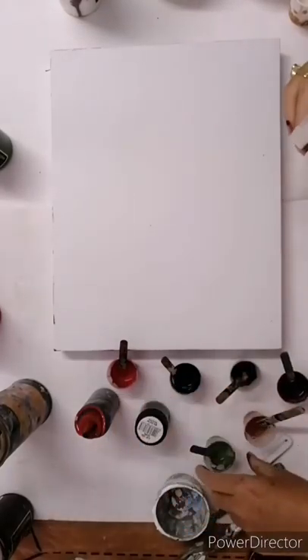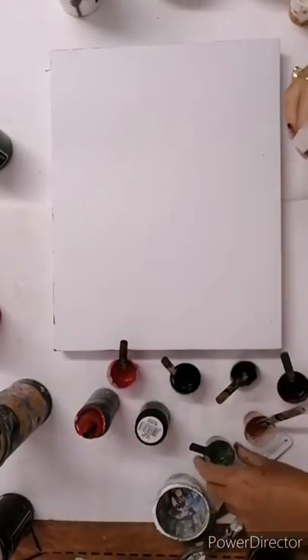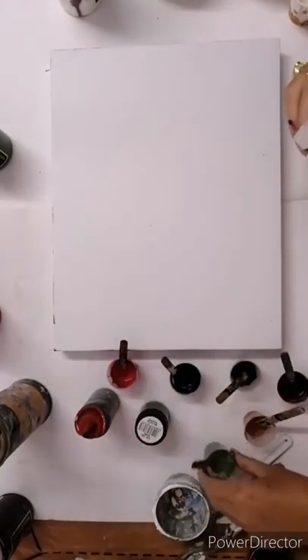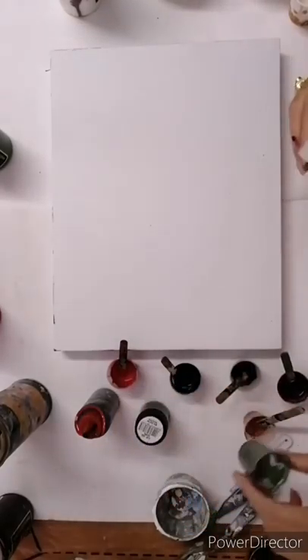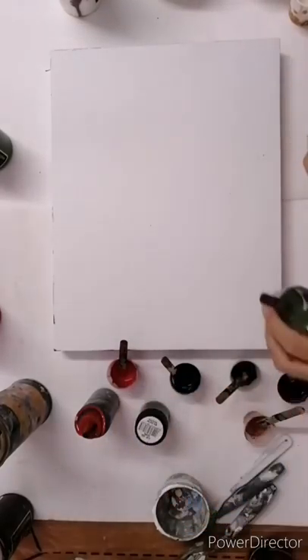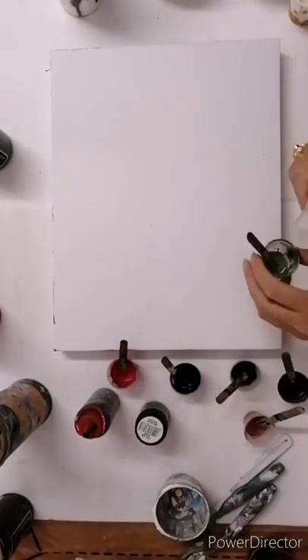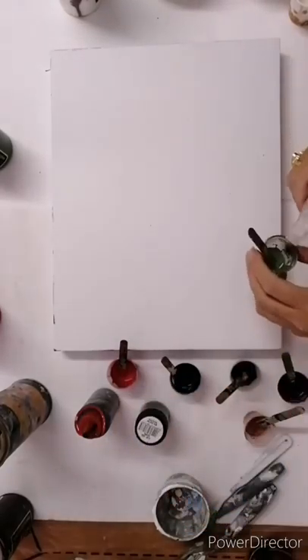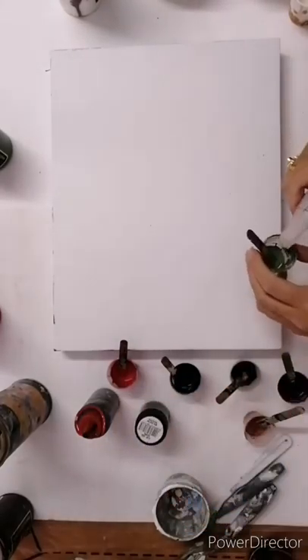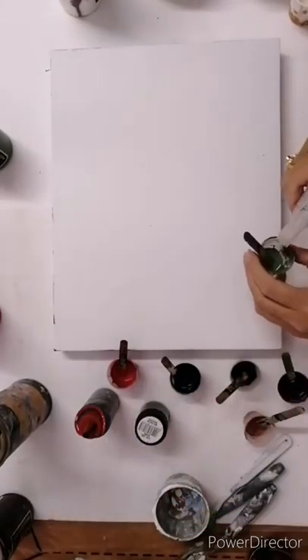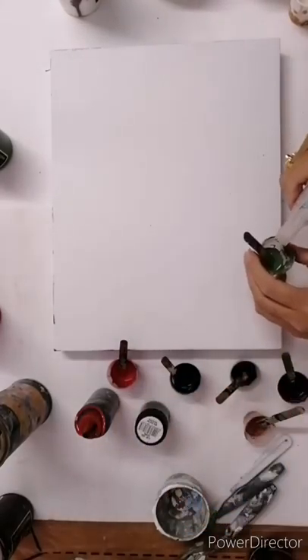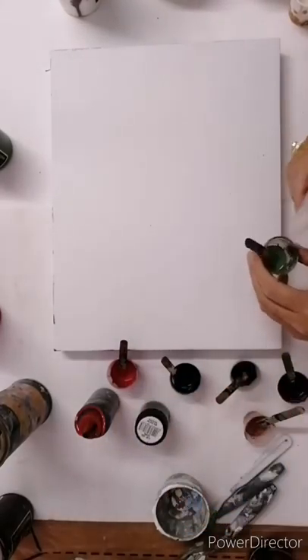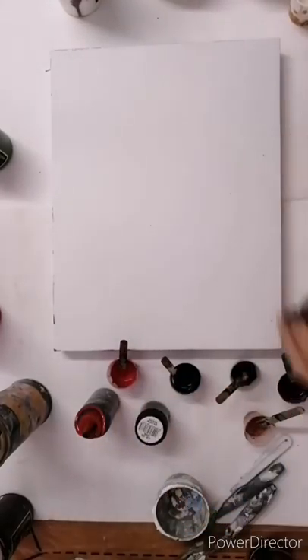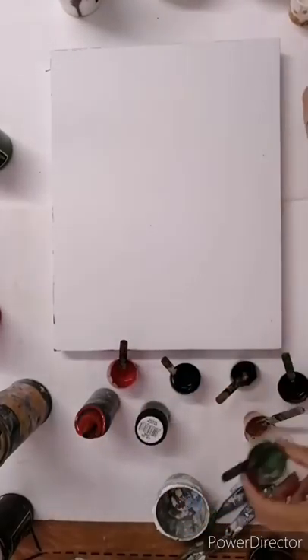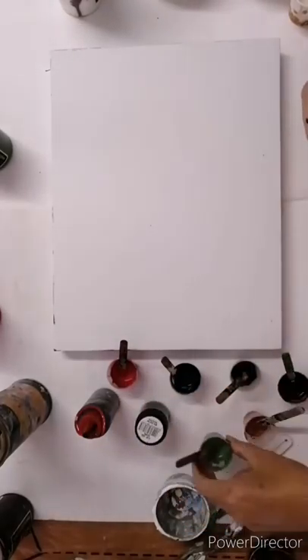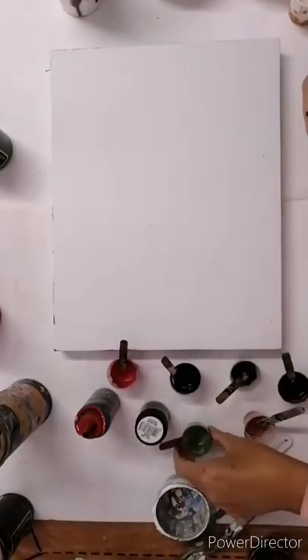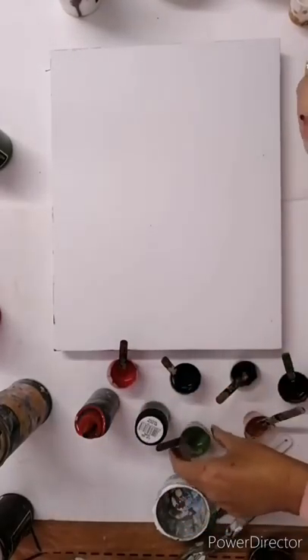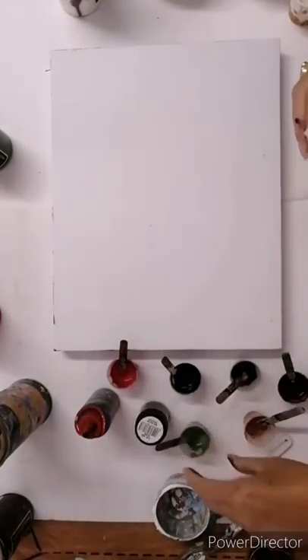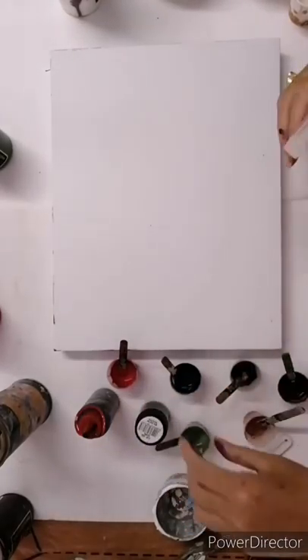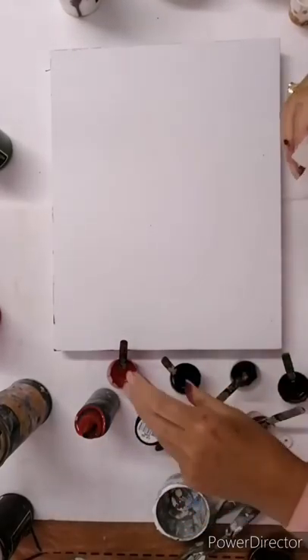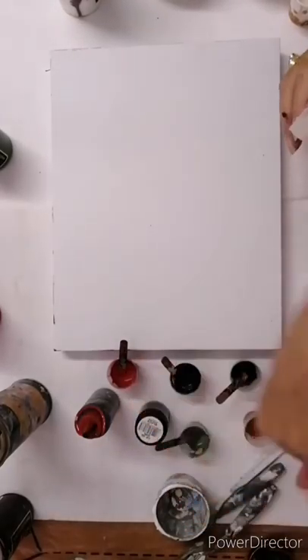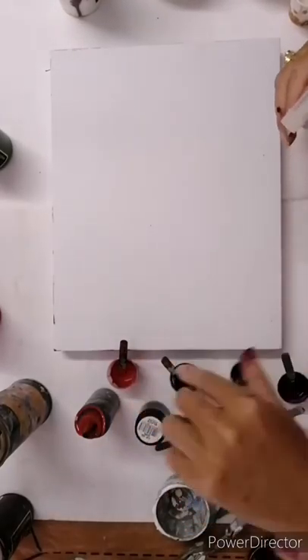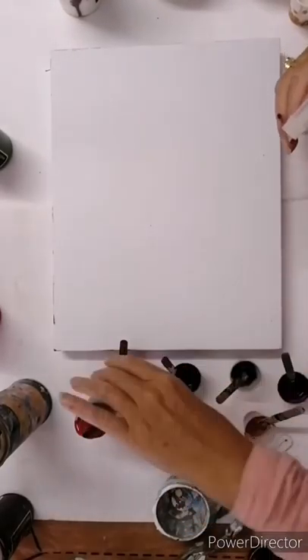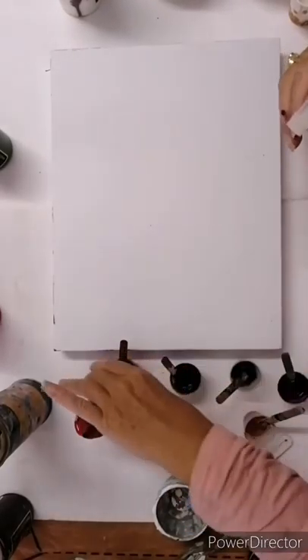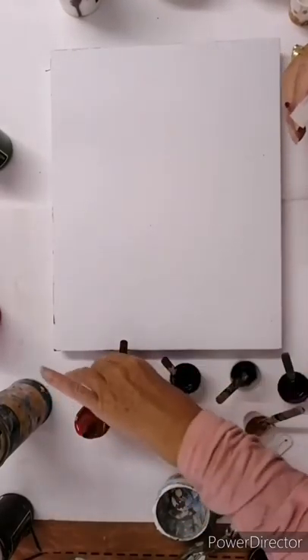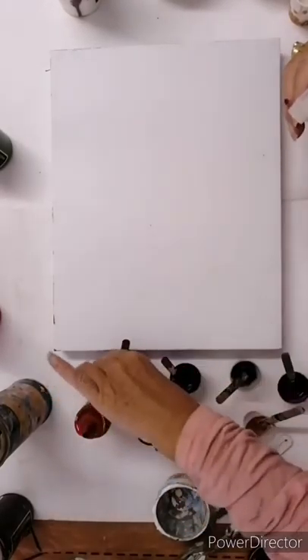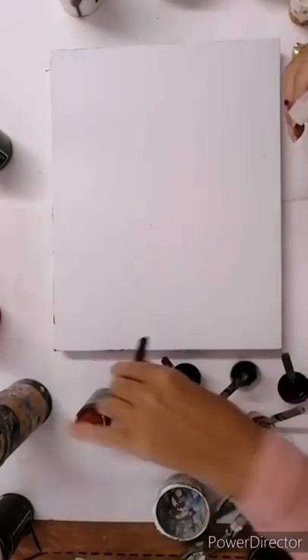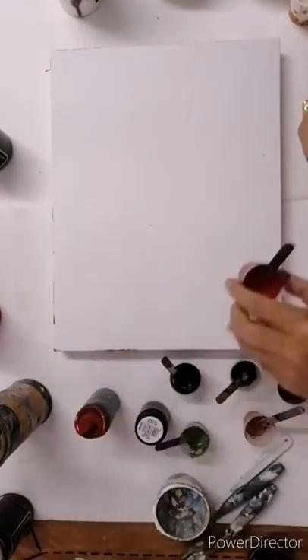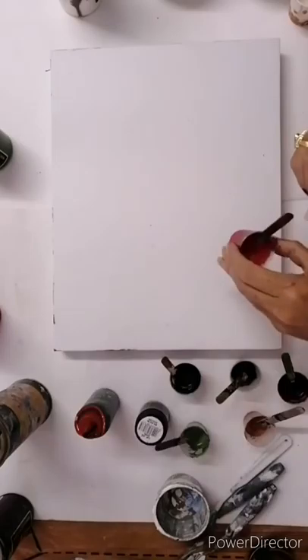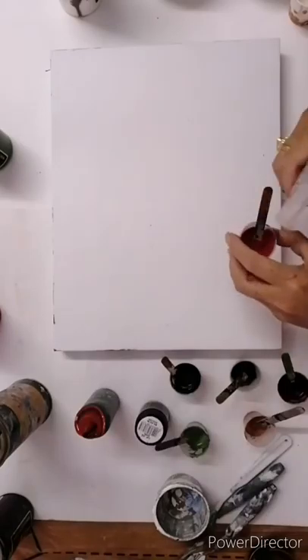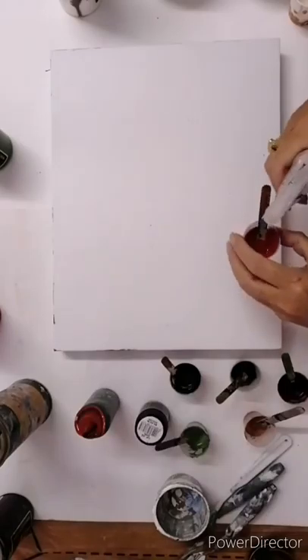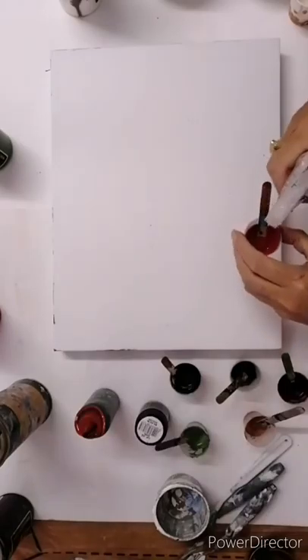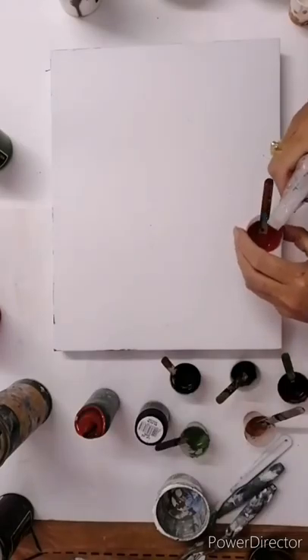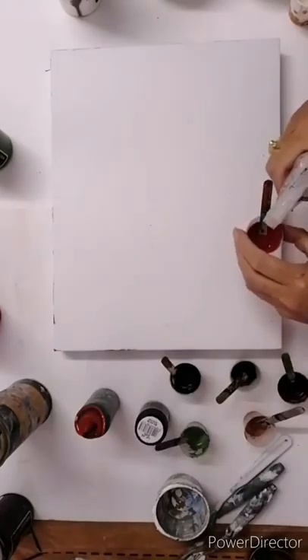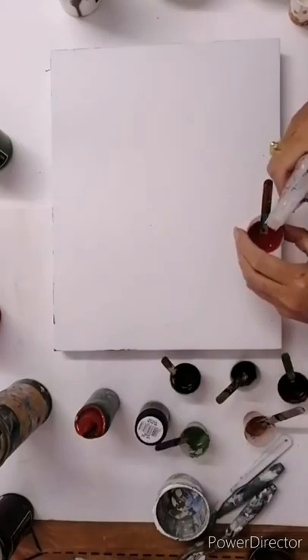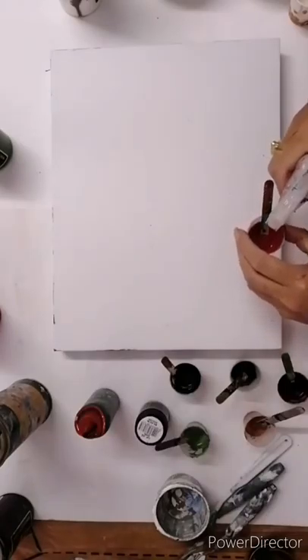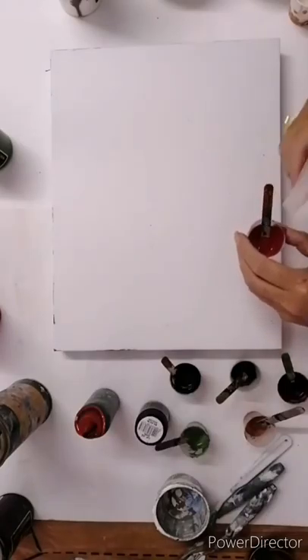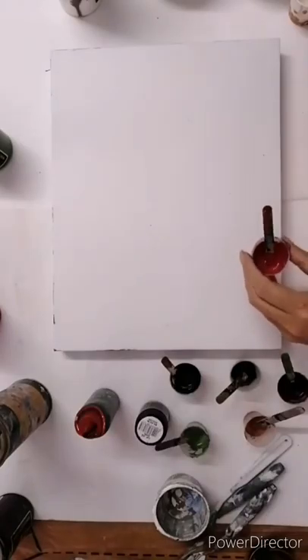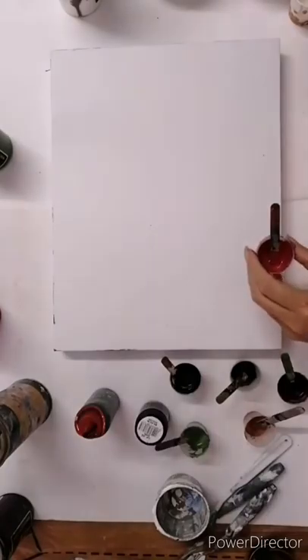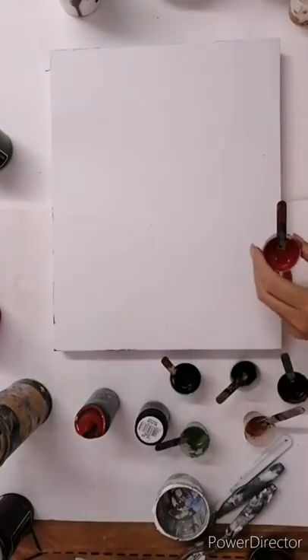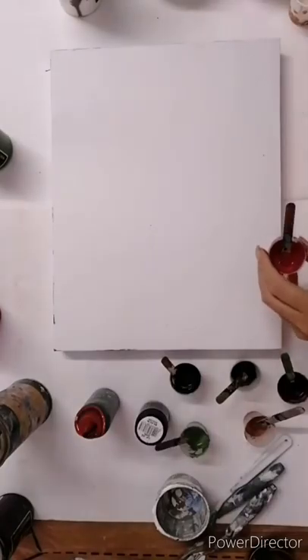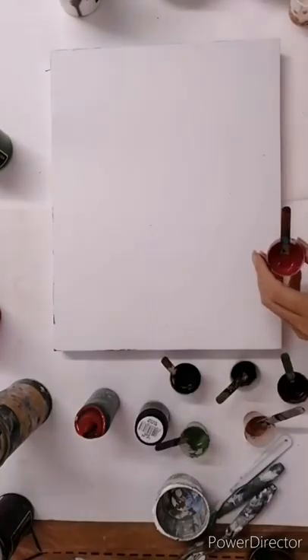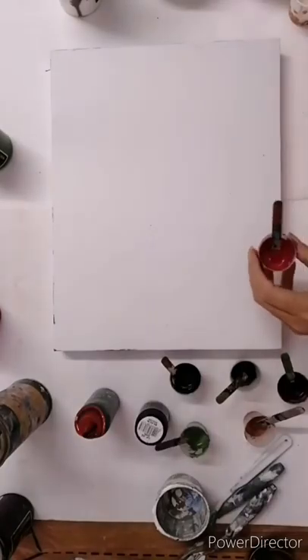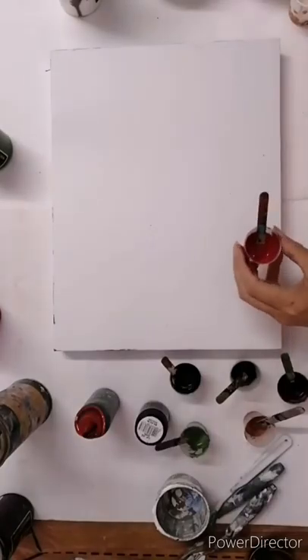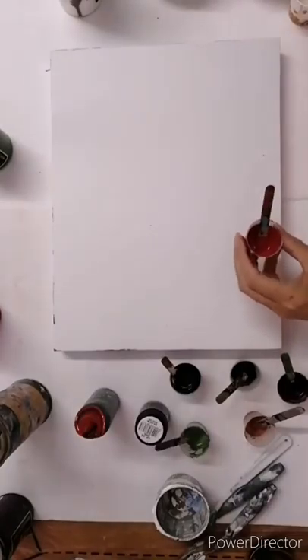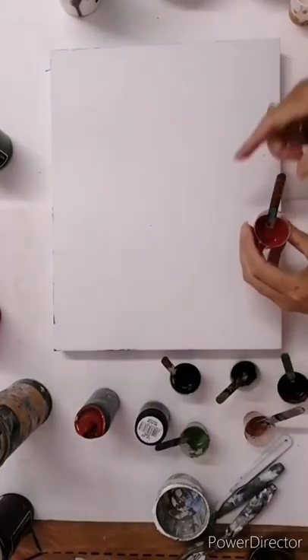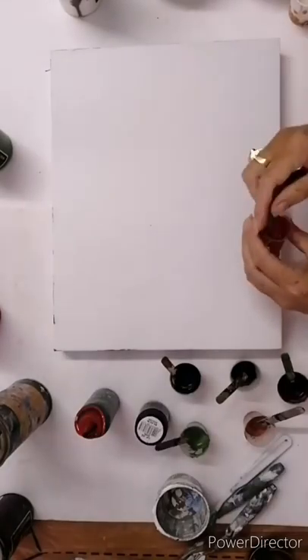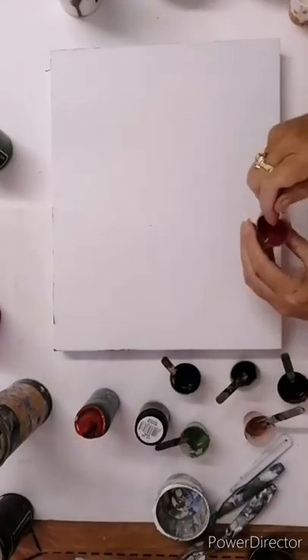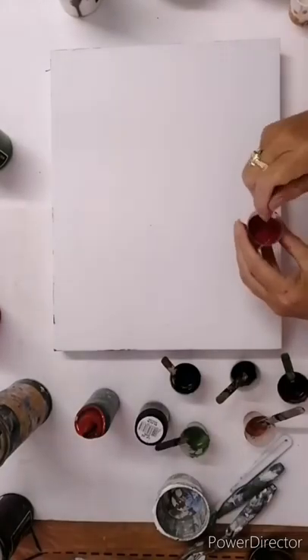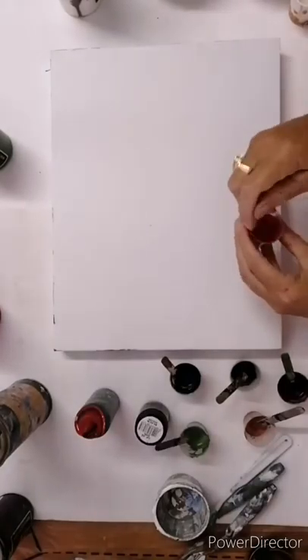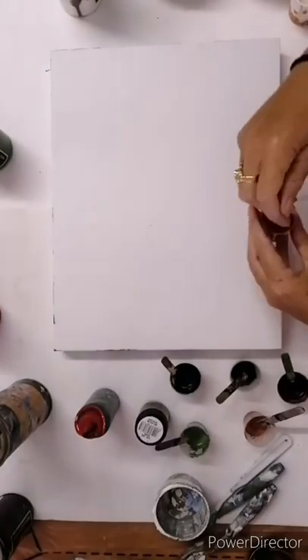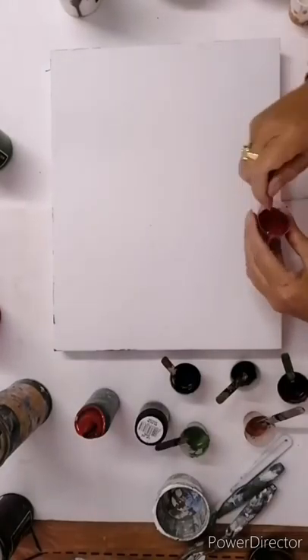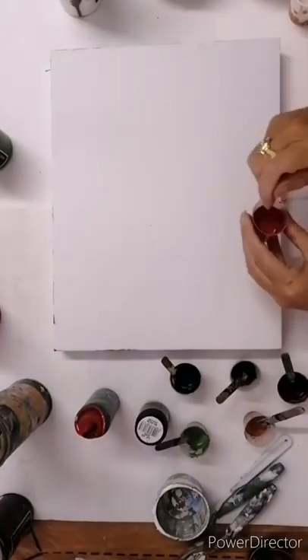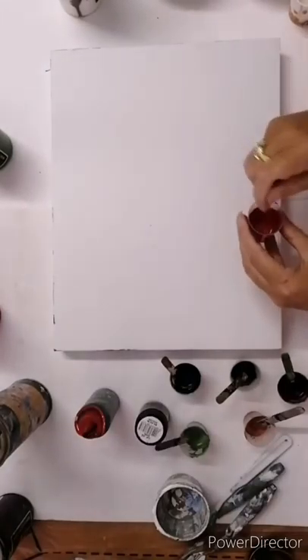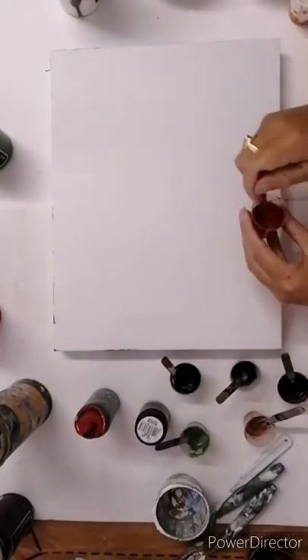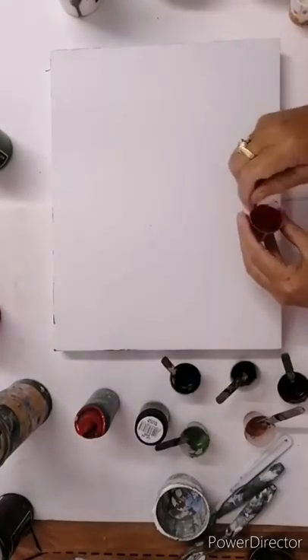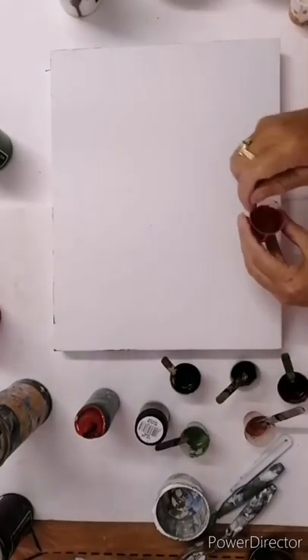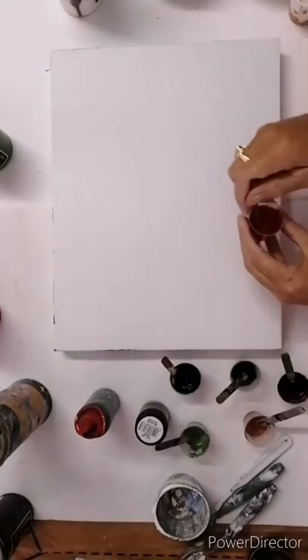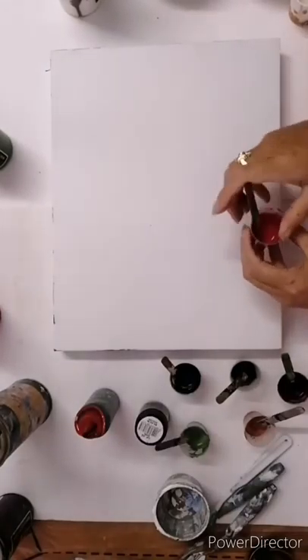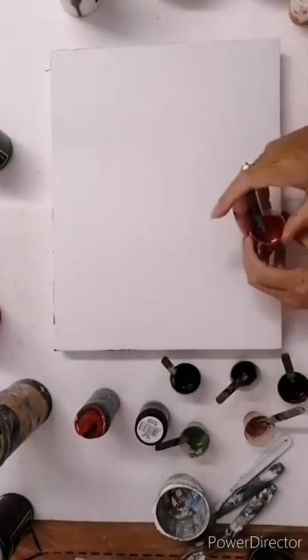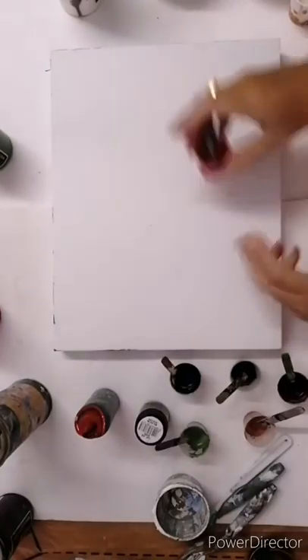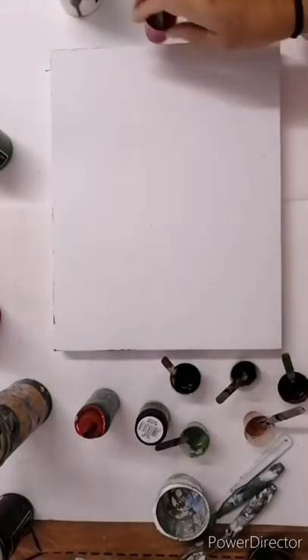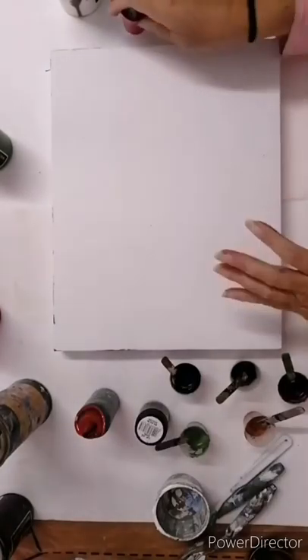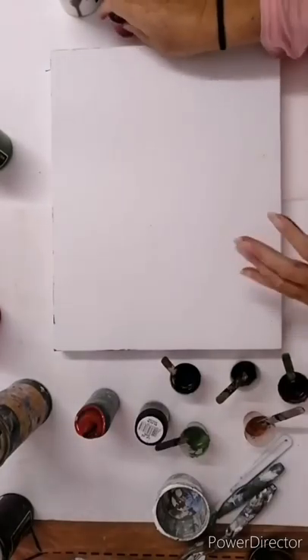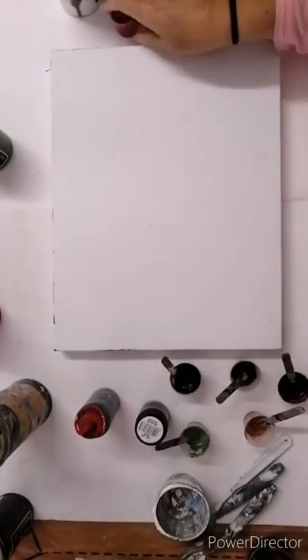What I'm doing here is adding silicone. I just want to add silicone to every alternate drop — I mean every alternate colour.